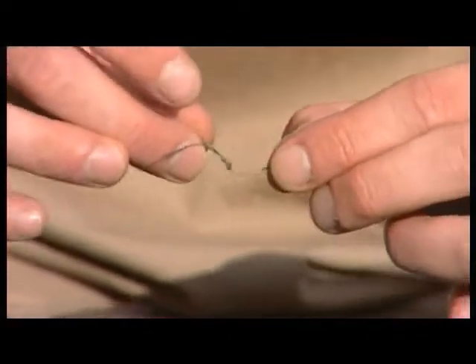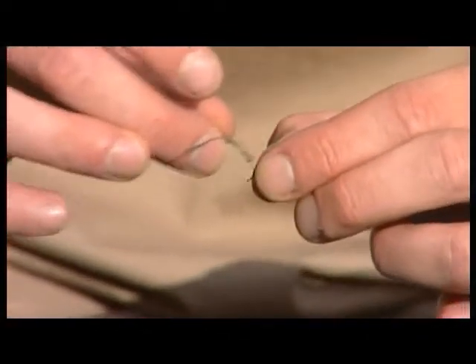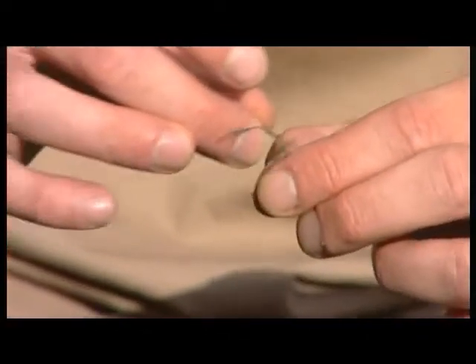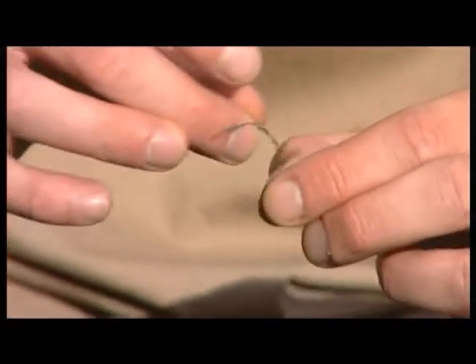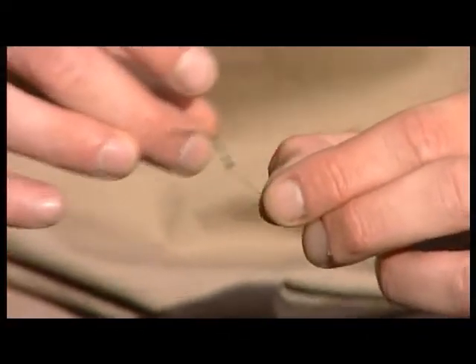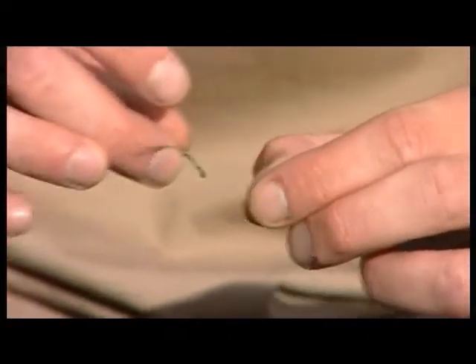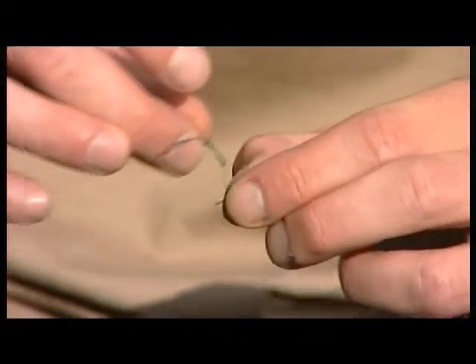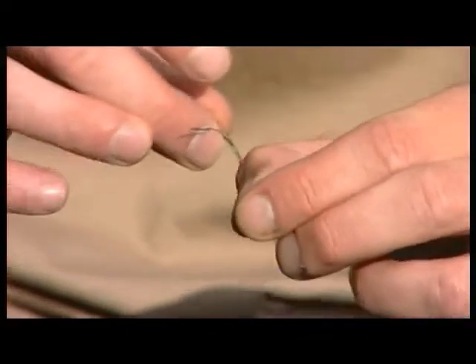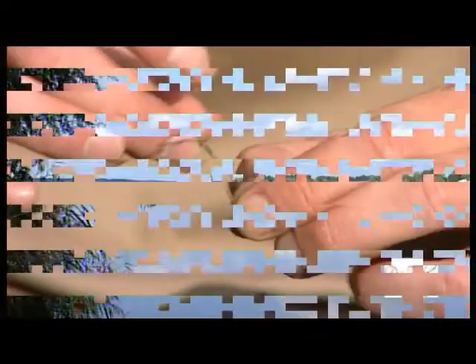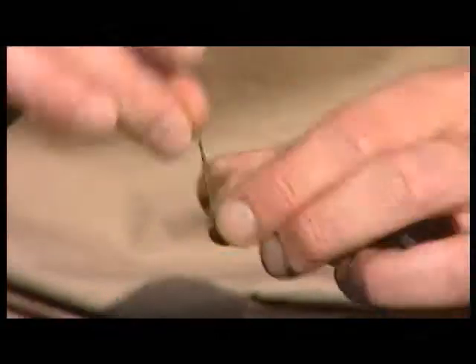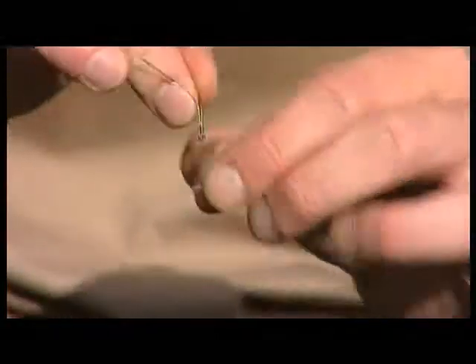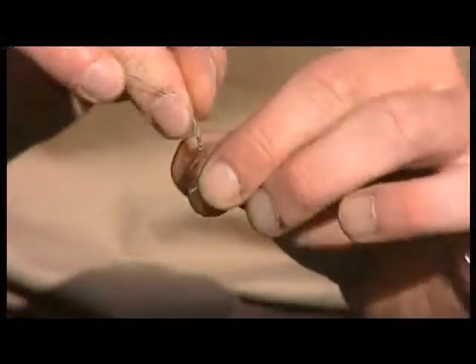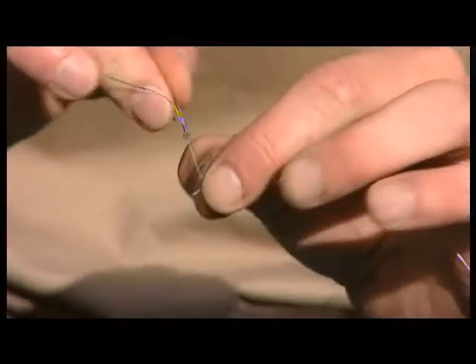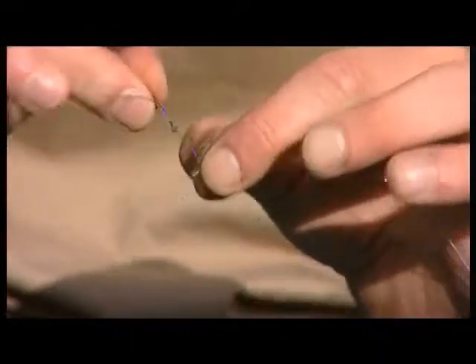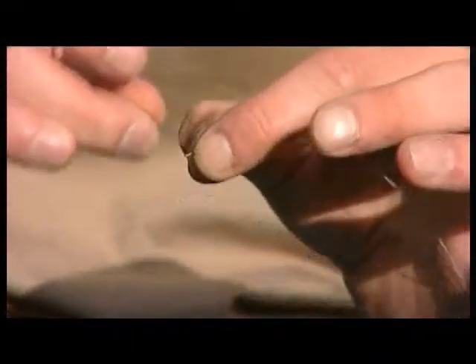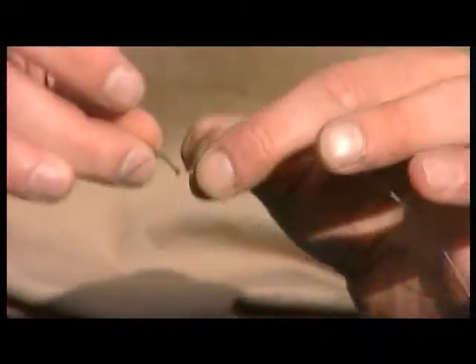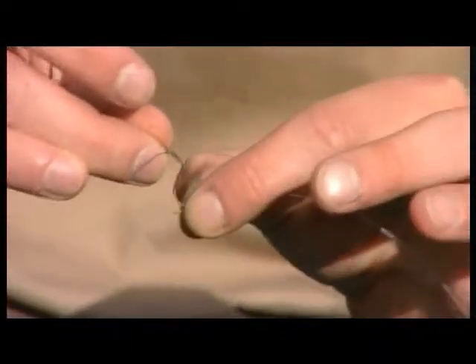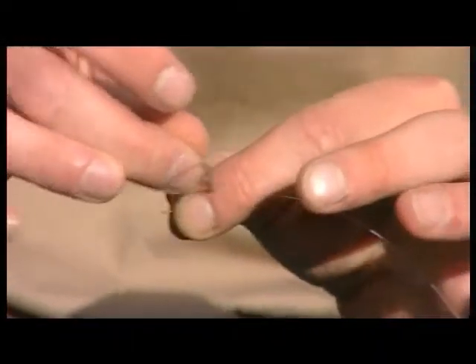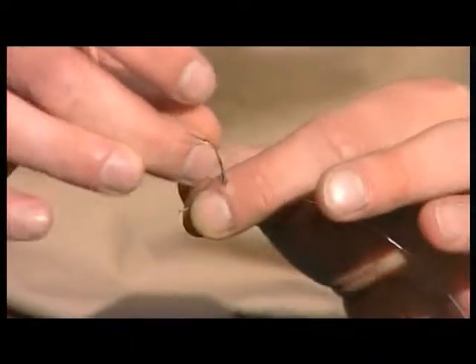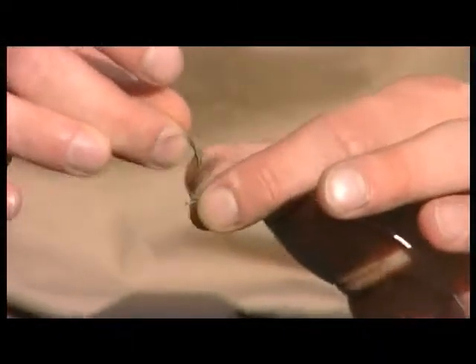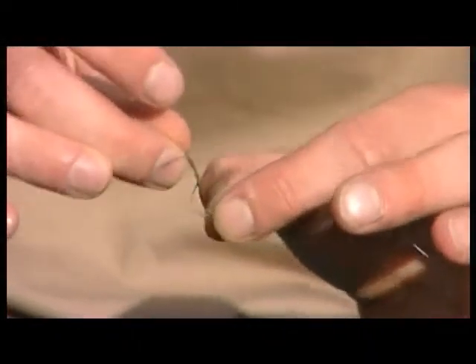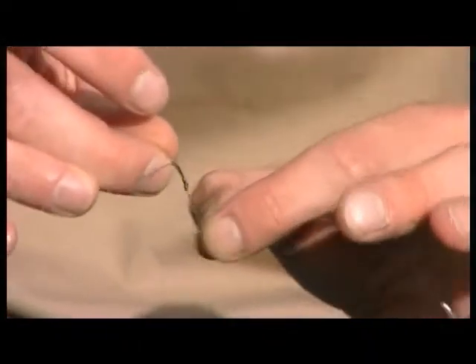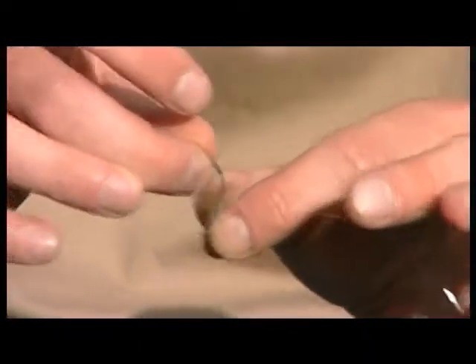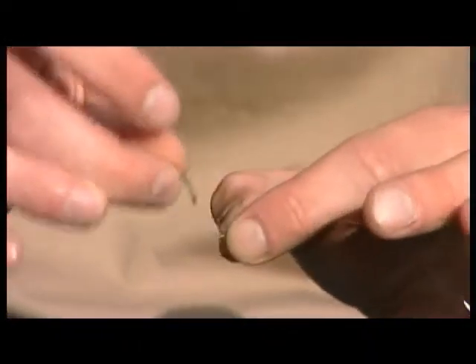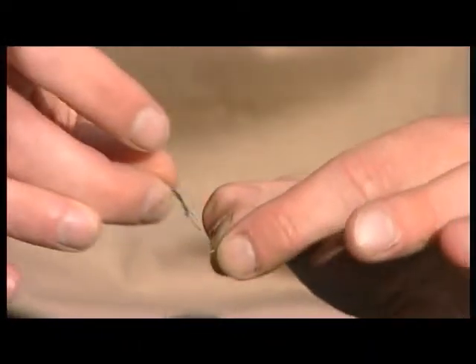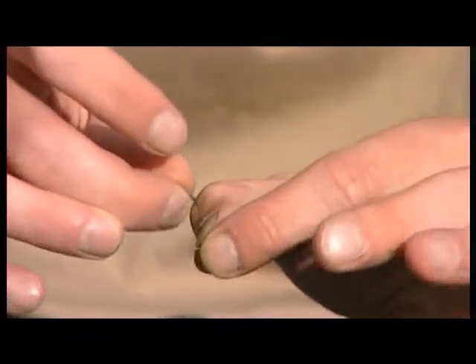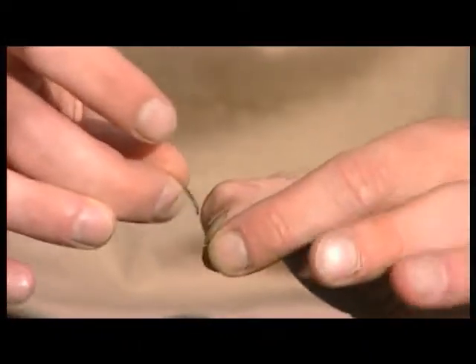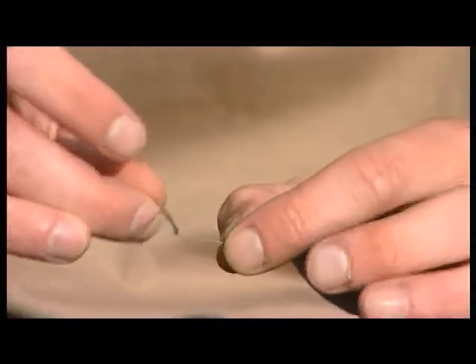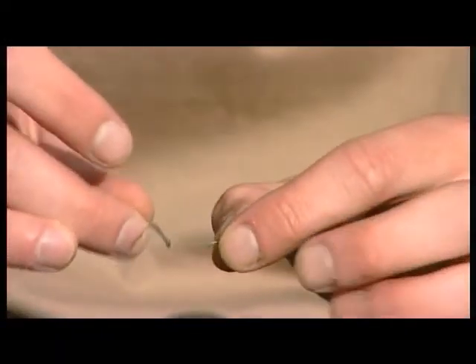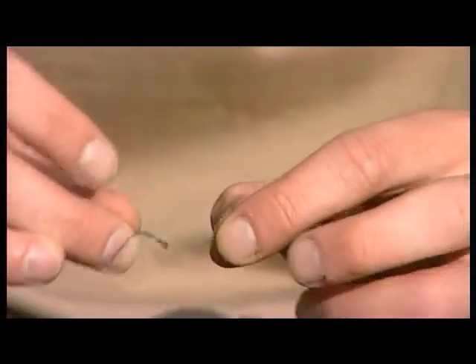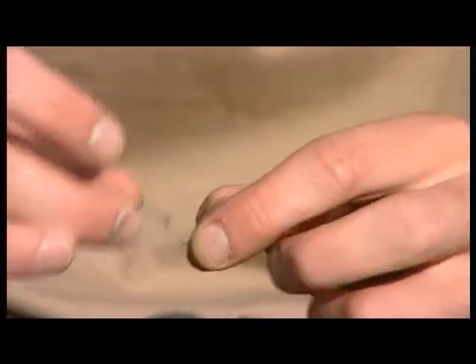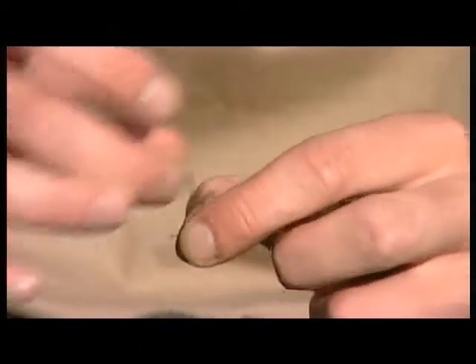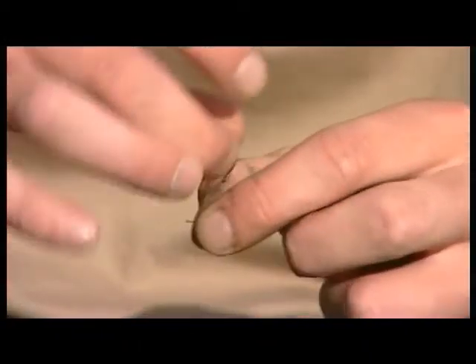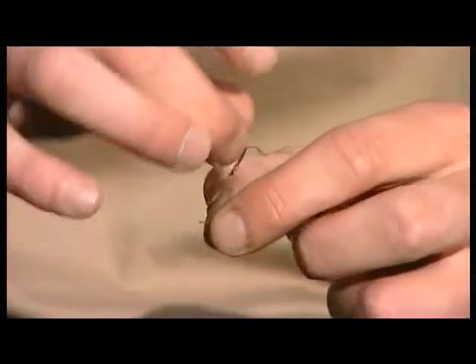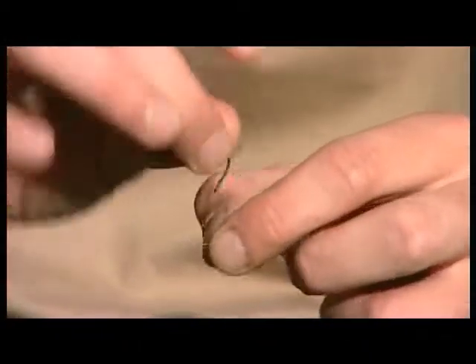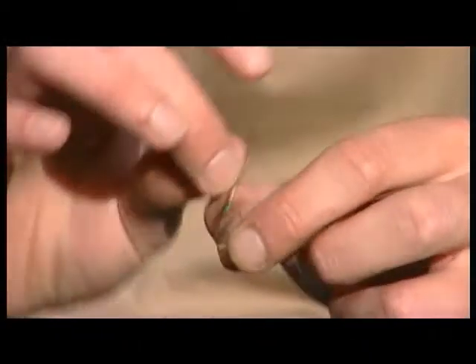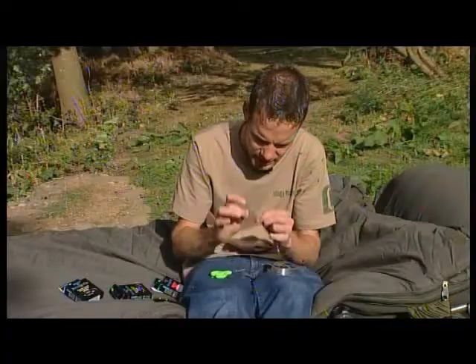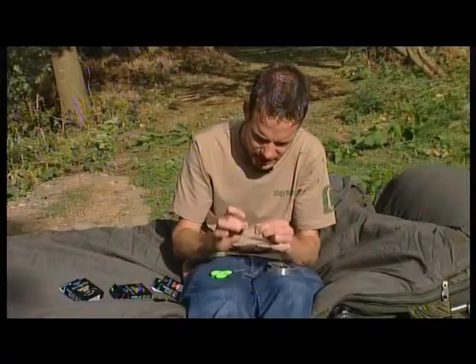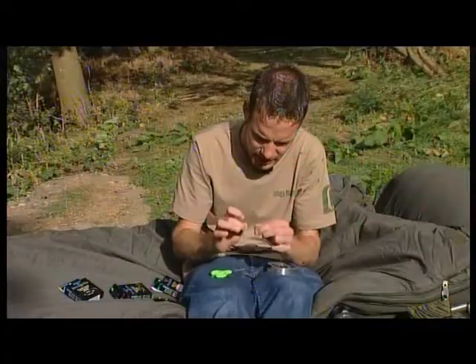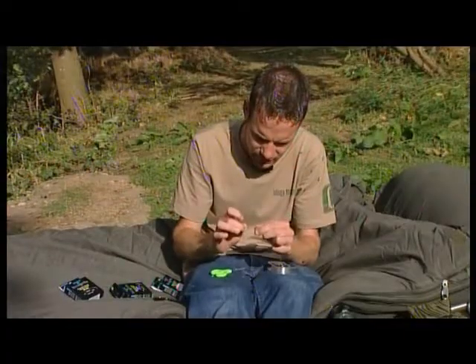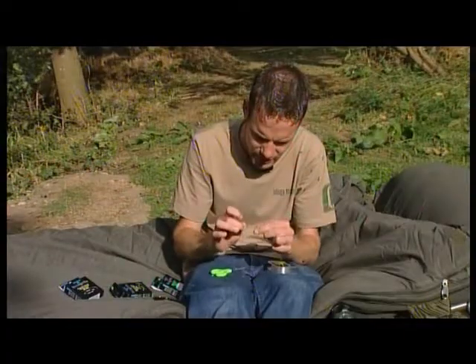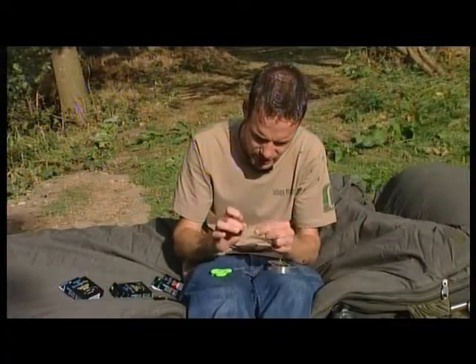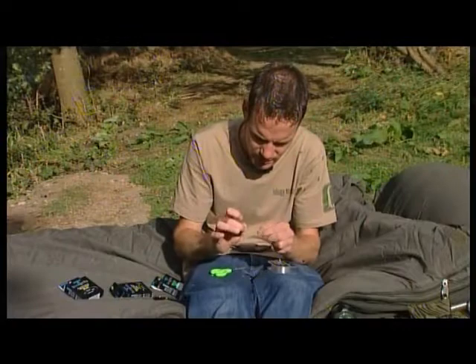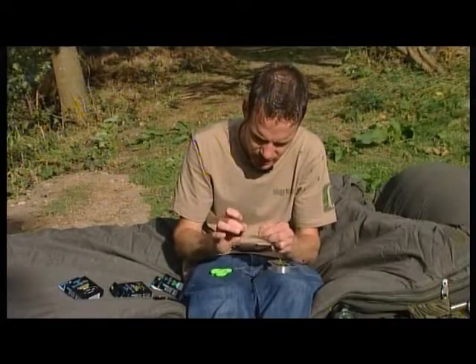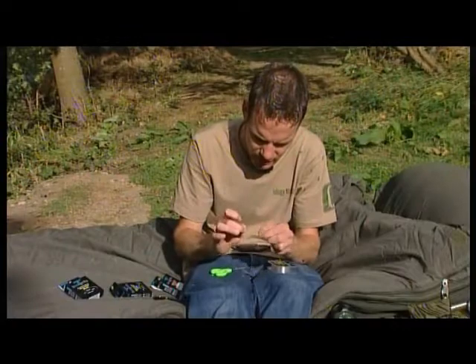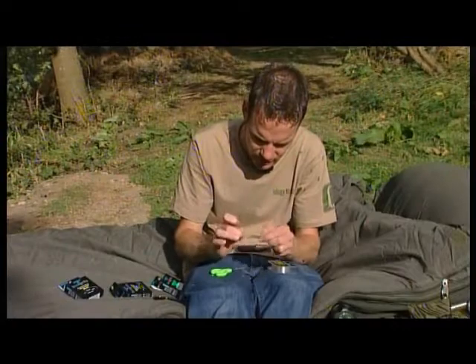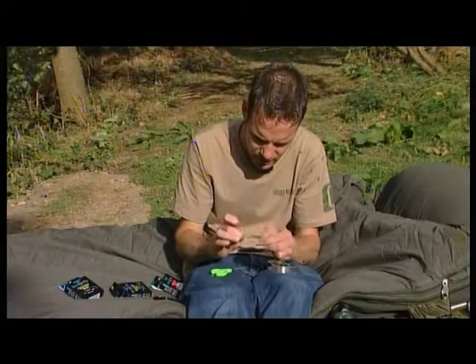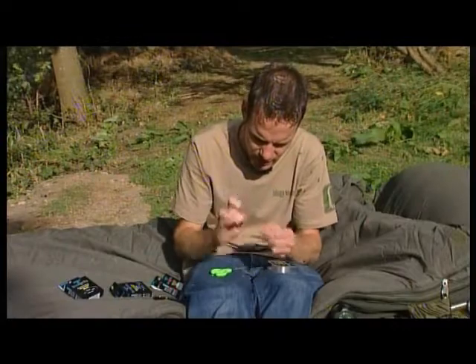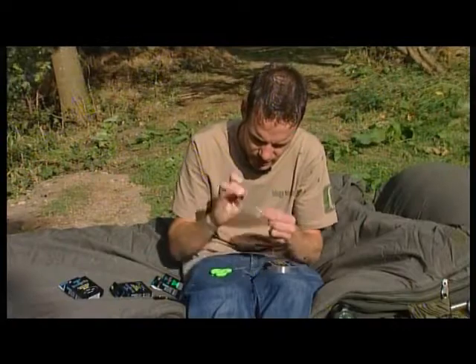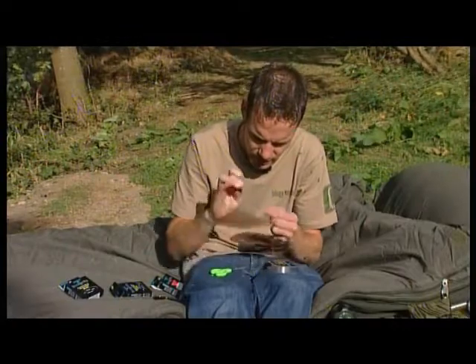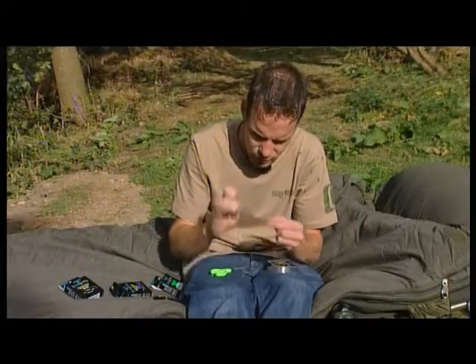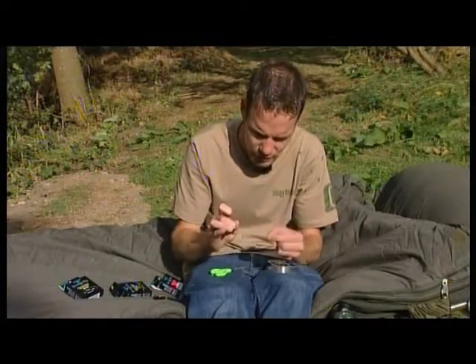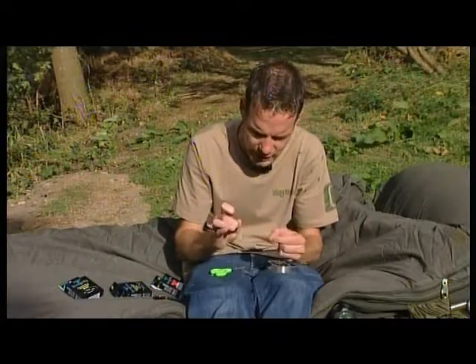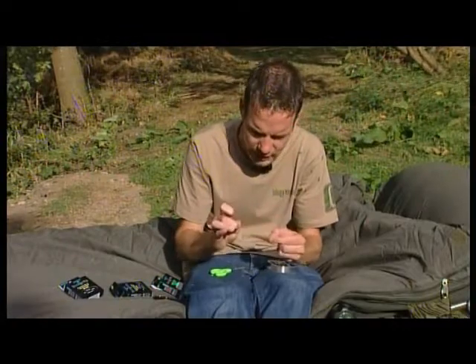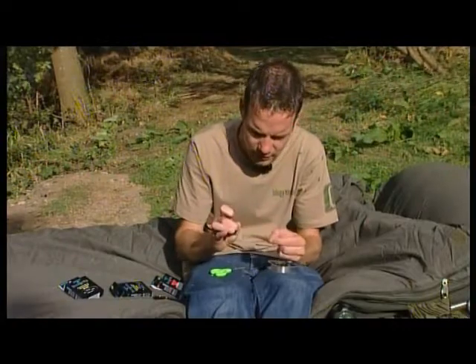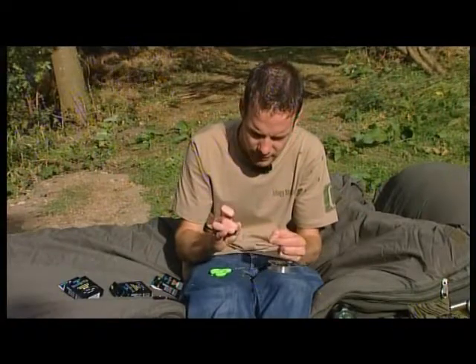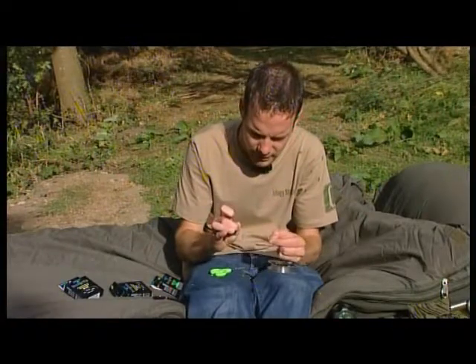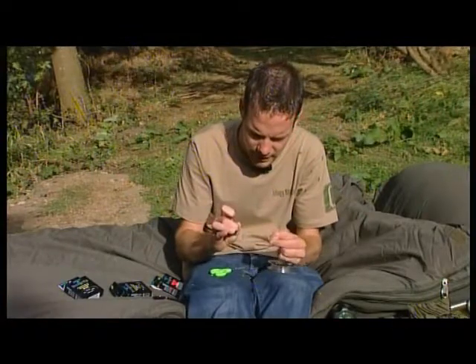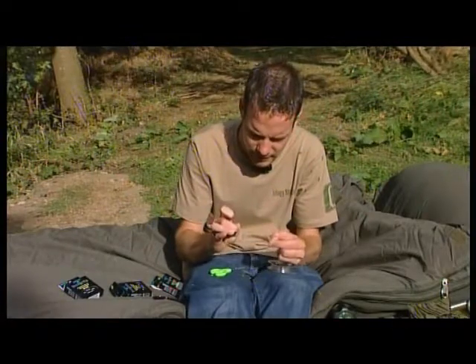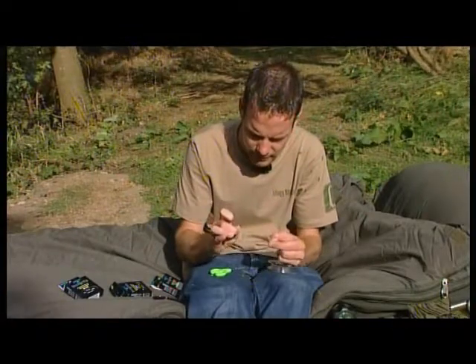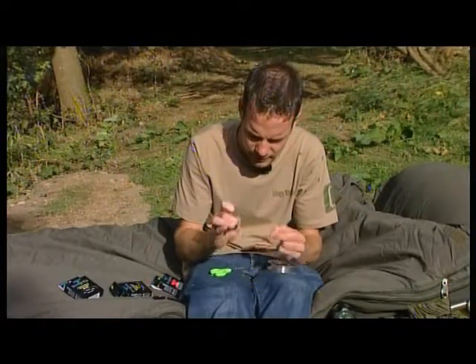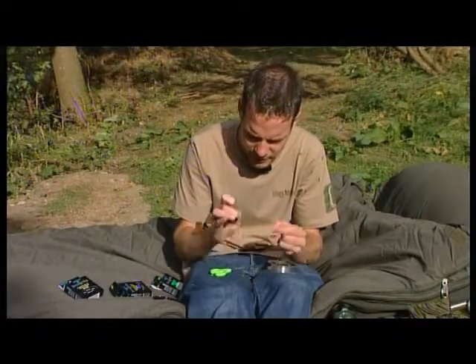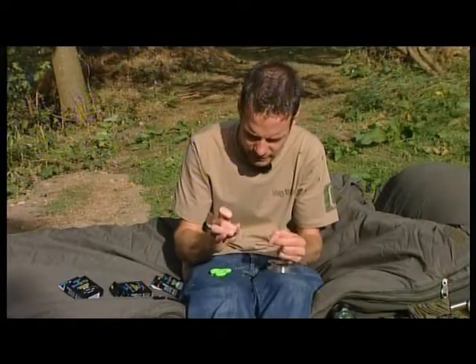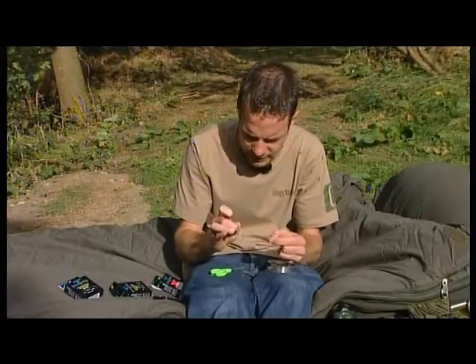And then you've got that small bit of soft braid which allows the hook to do its job — gives it a little bit of movement, helps it flip over, turn, do what it's got to do to get in the fish's mouth. Brilliant little rig — love it.